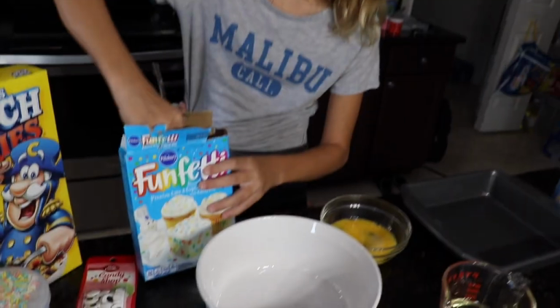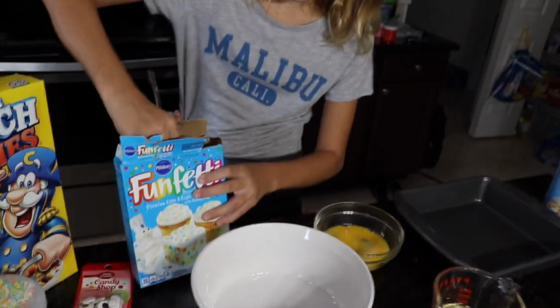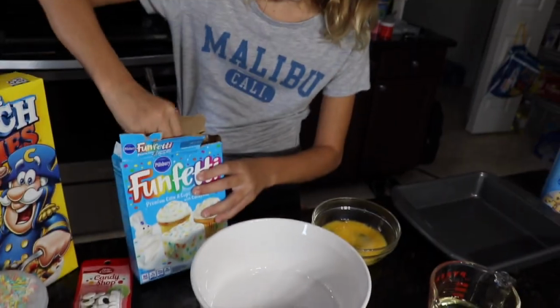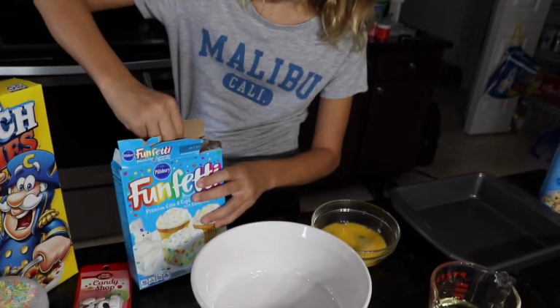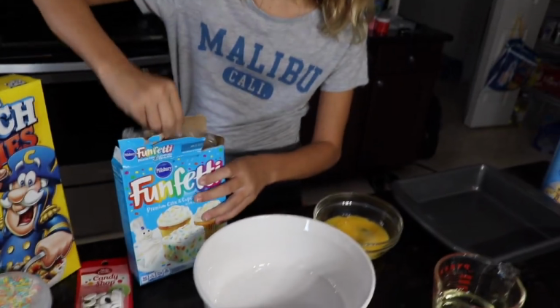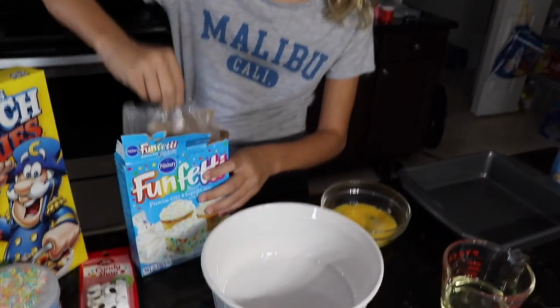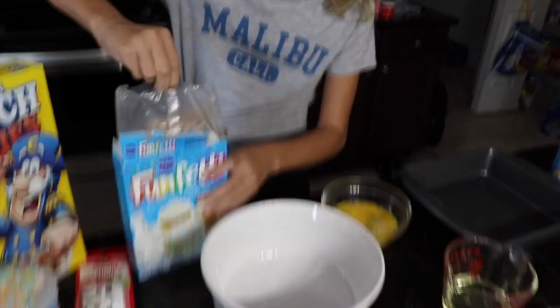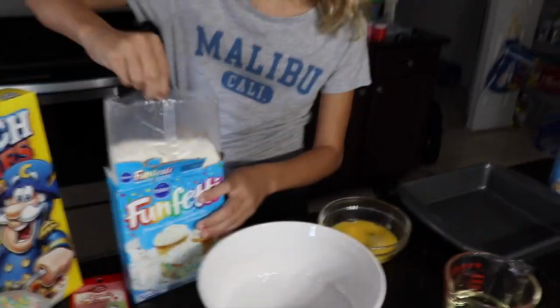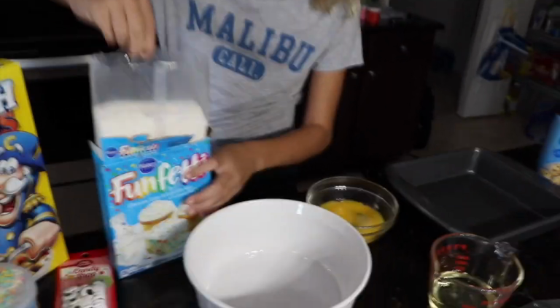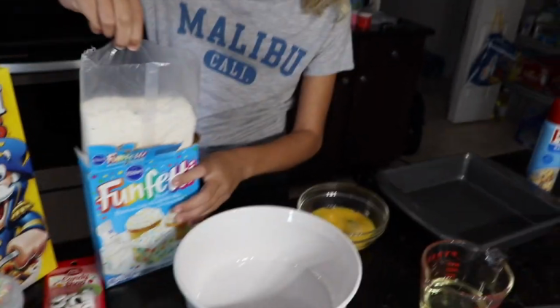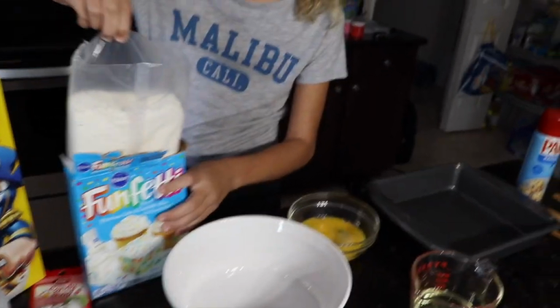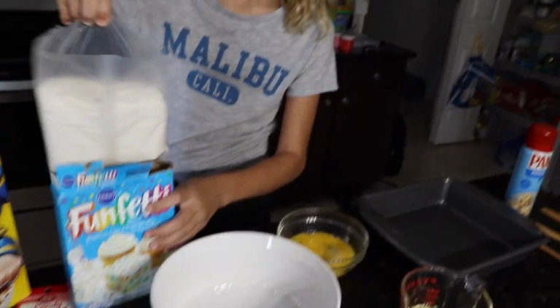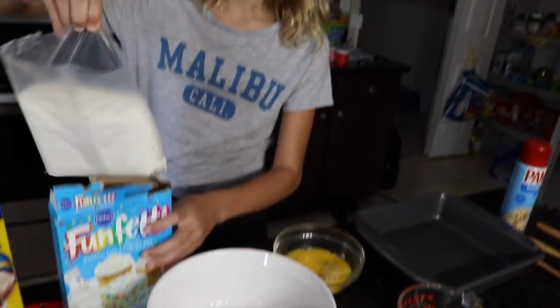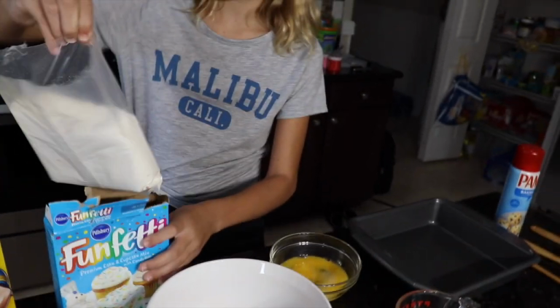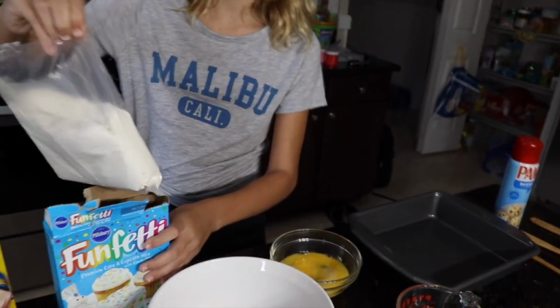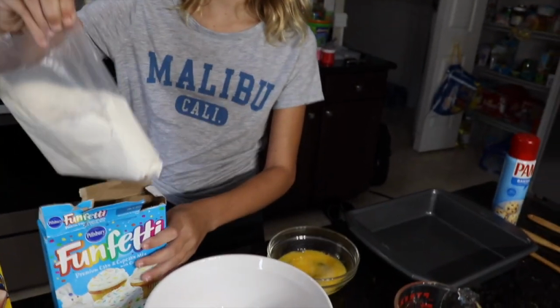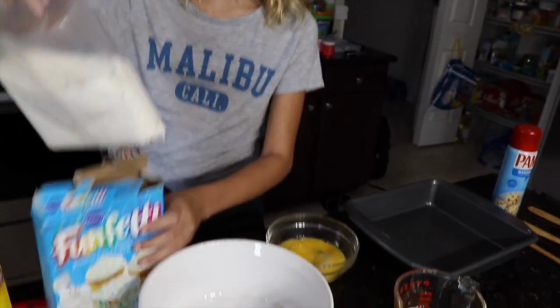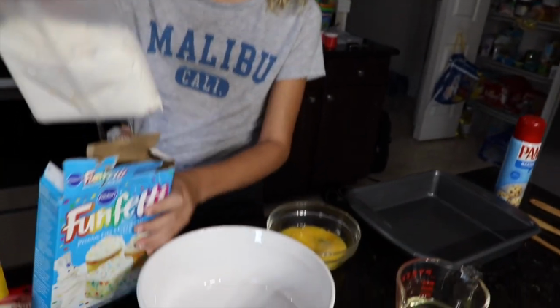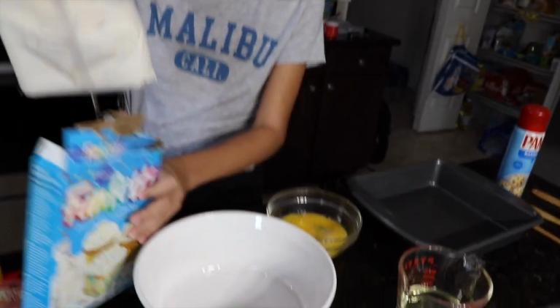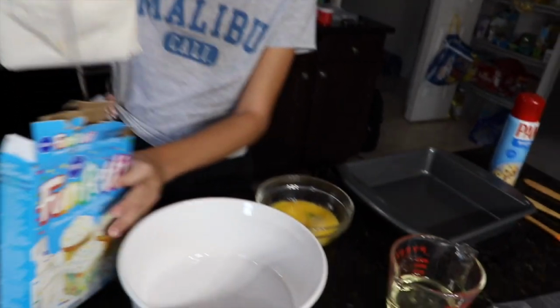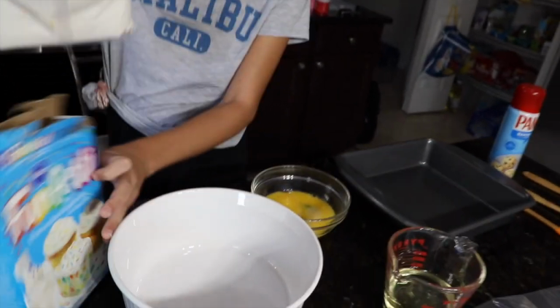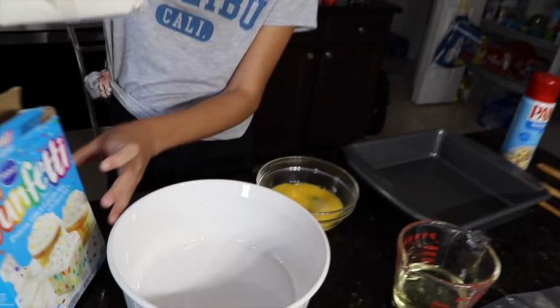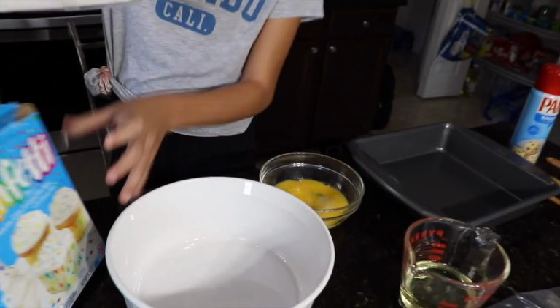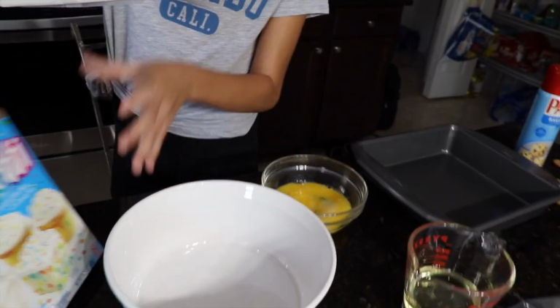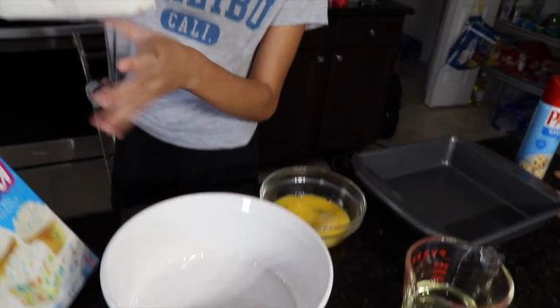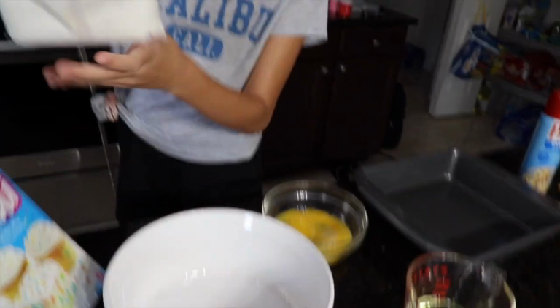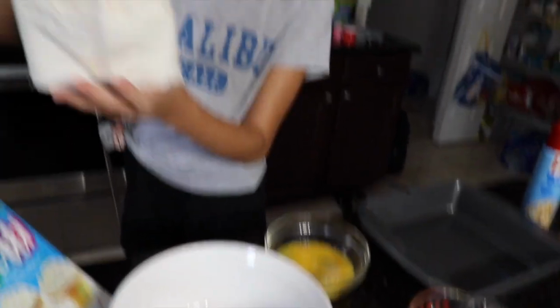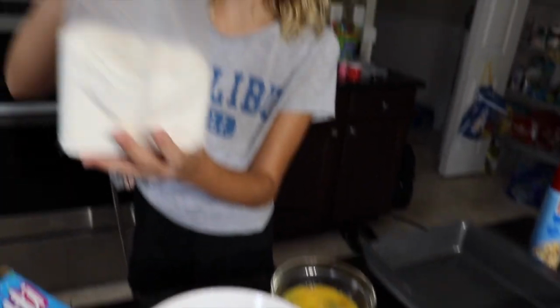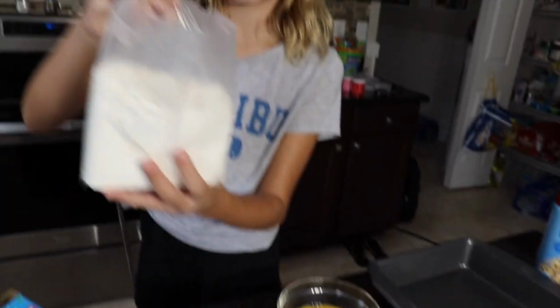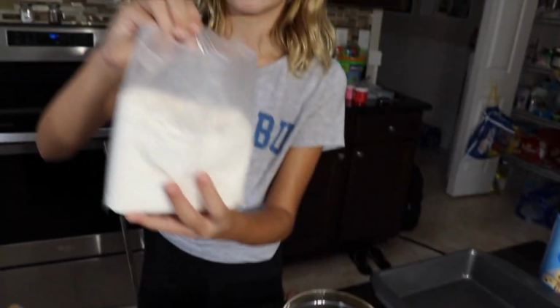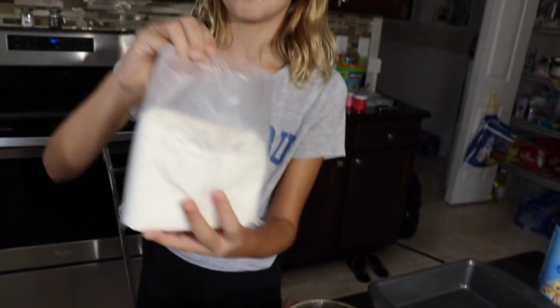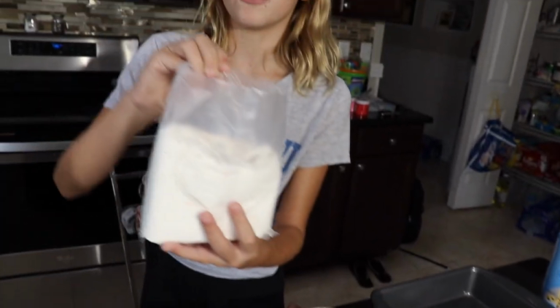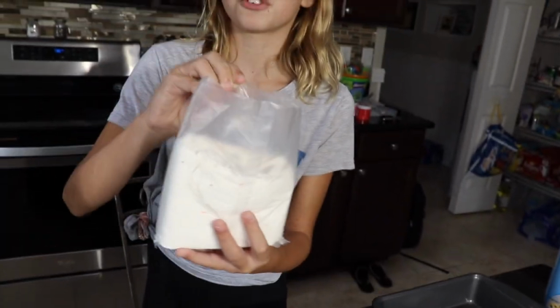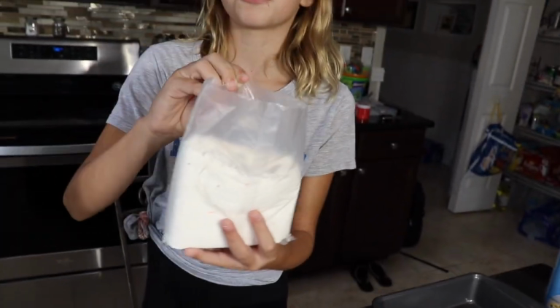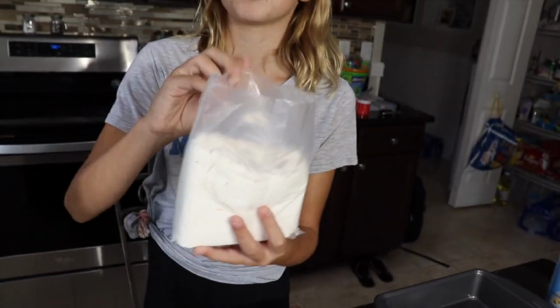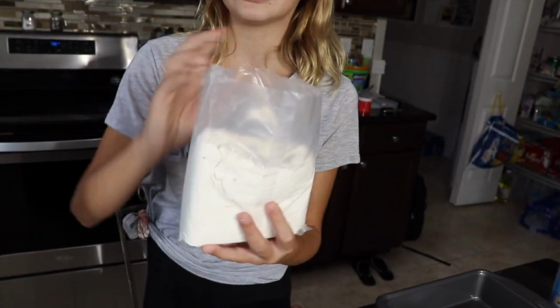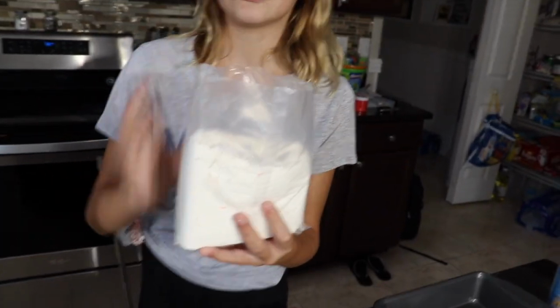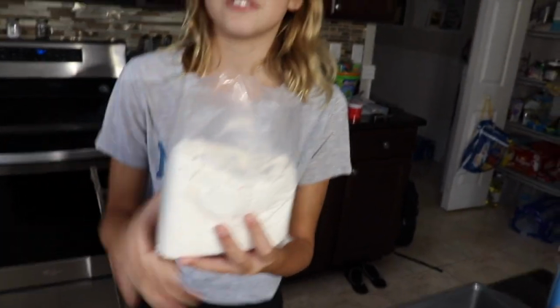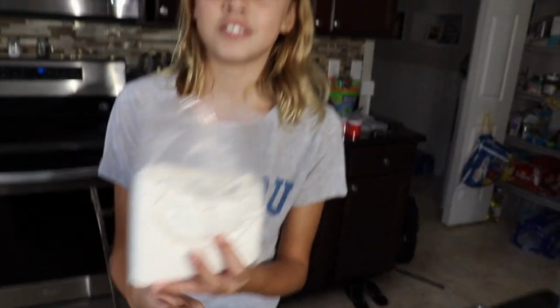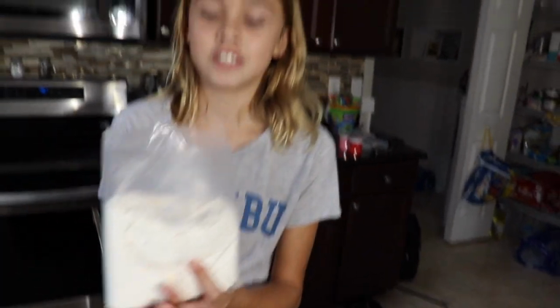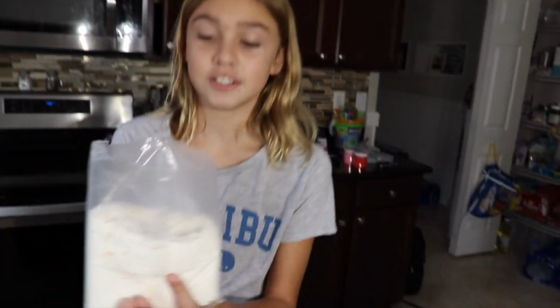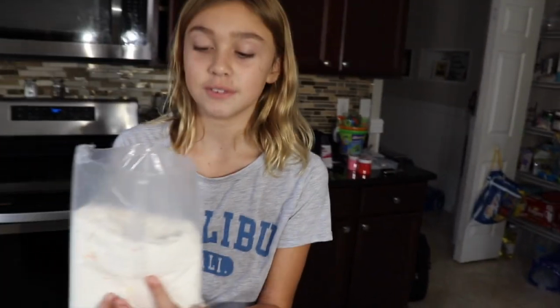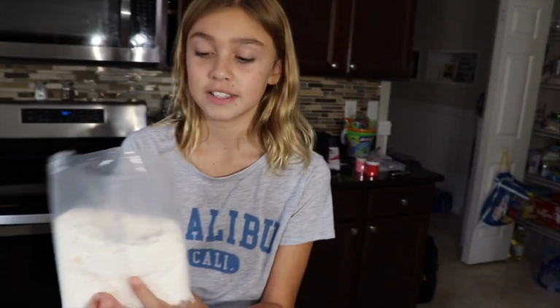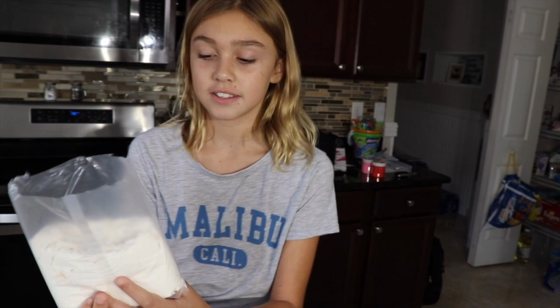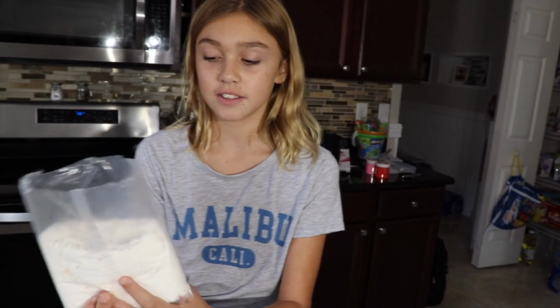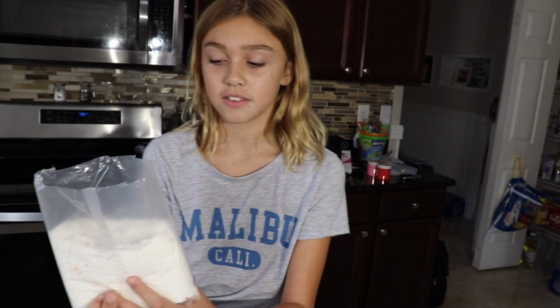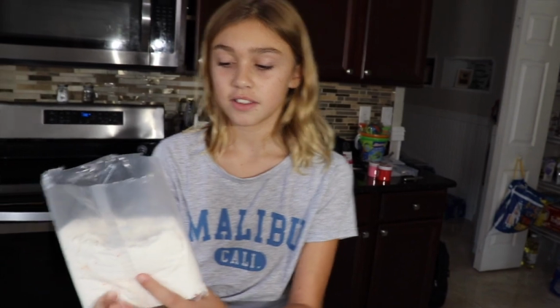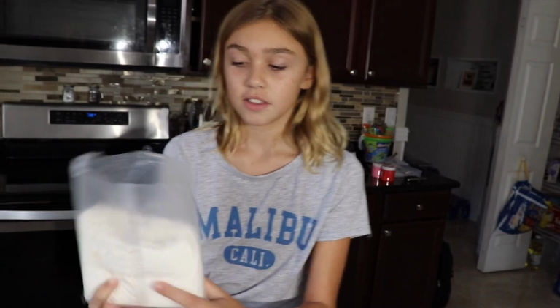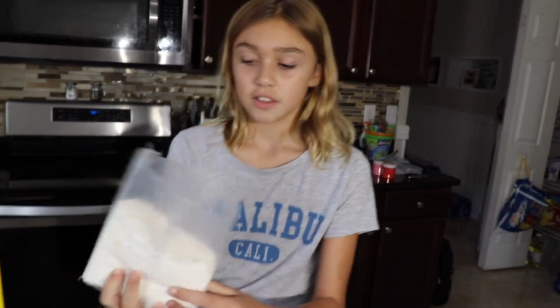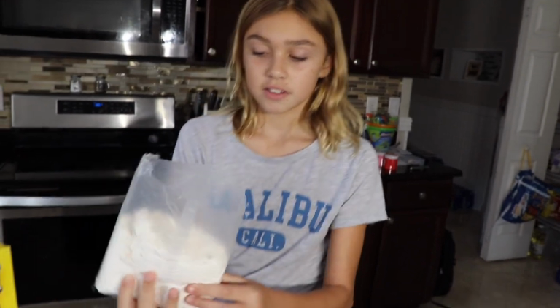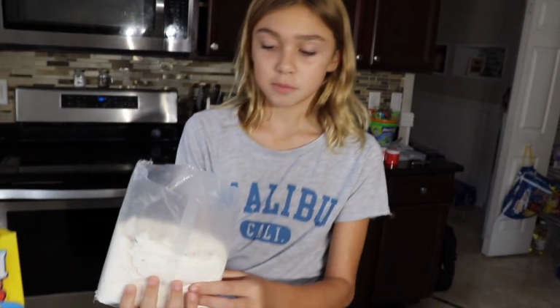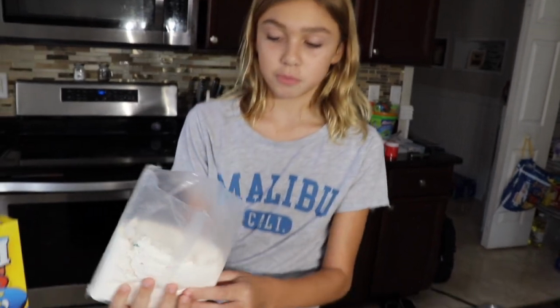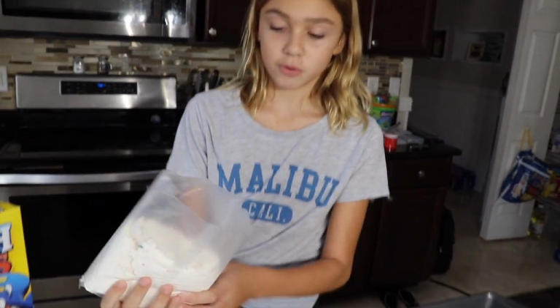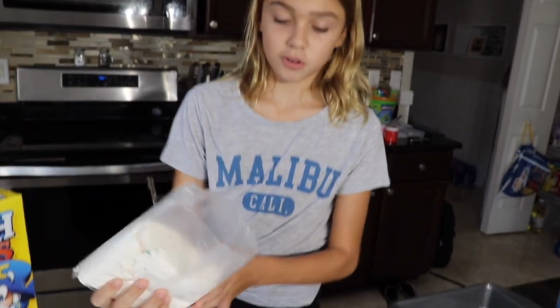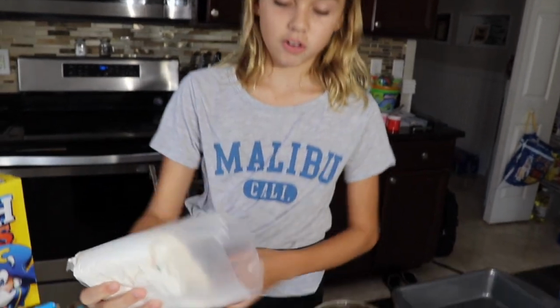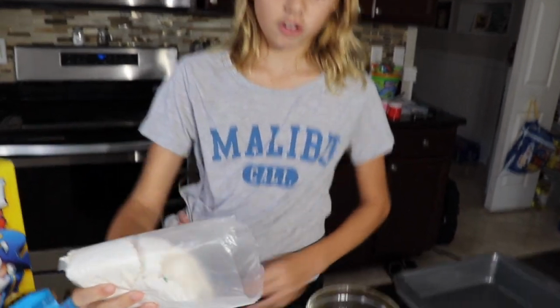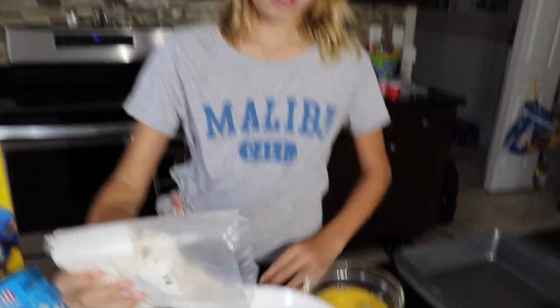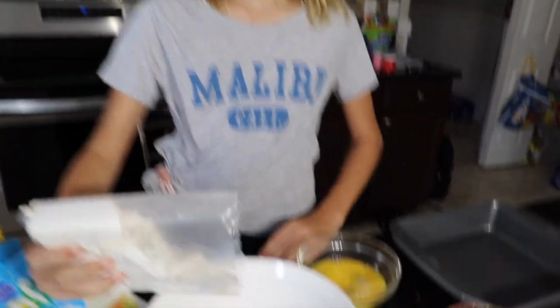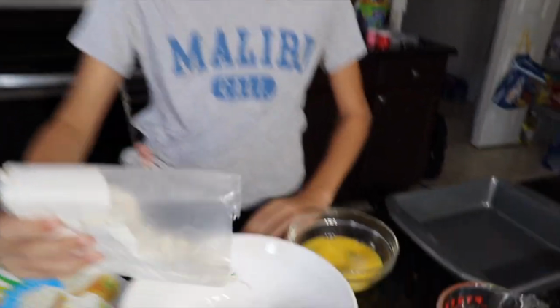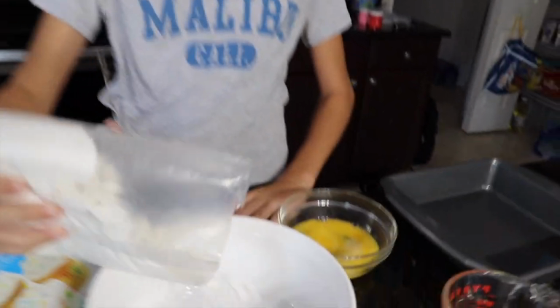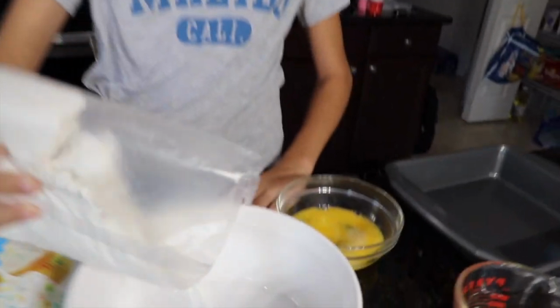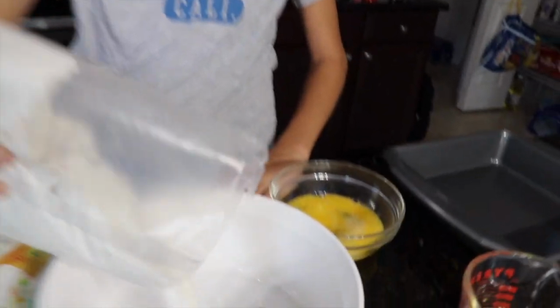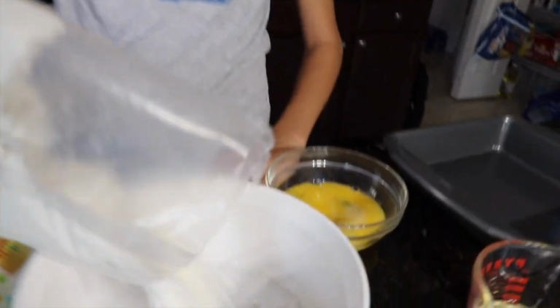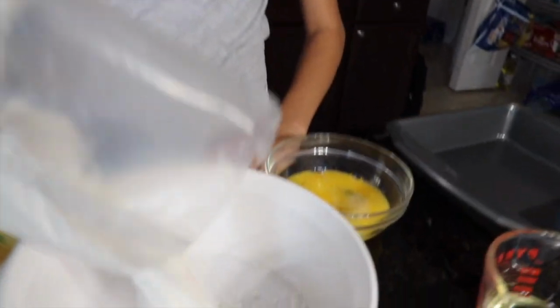Grab this up. This already has sprinkles, but we're going to add more sprinkles to it. Let's pour all of it in.